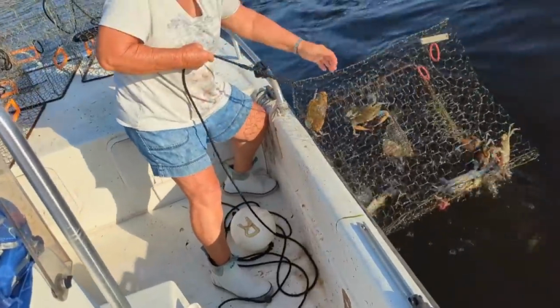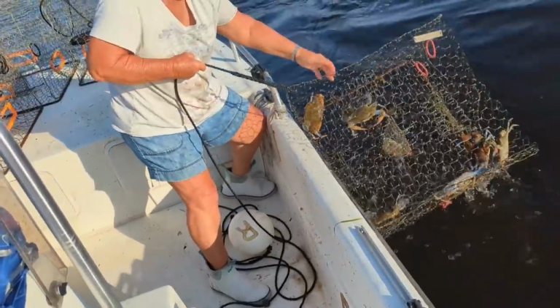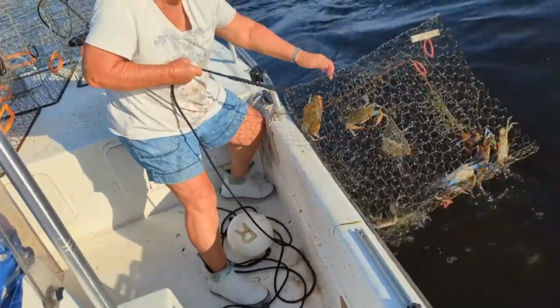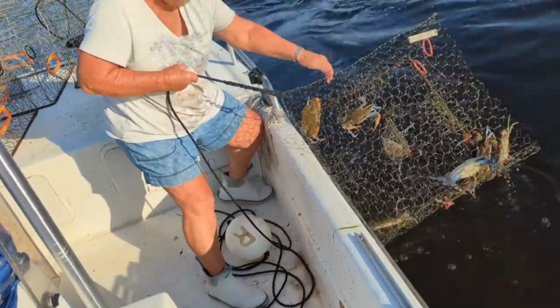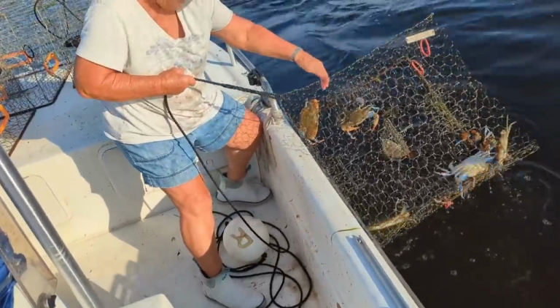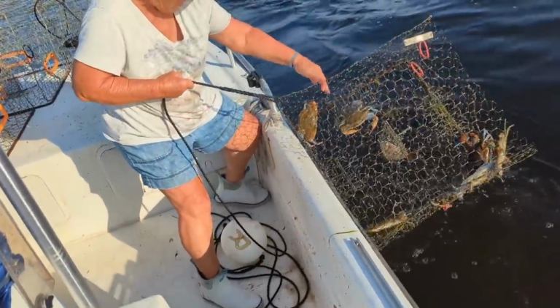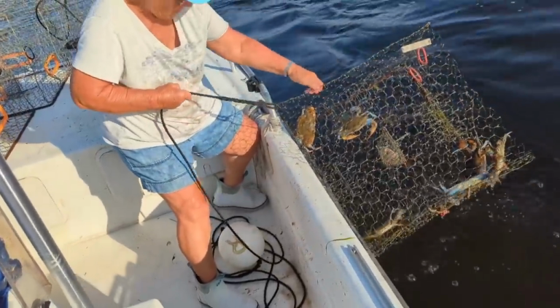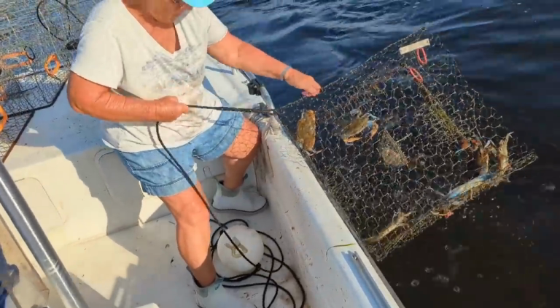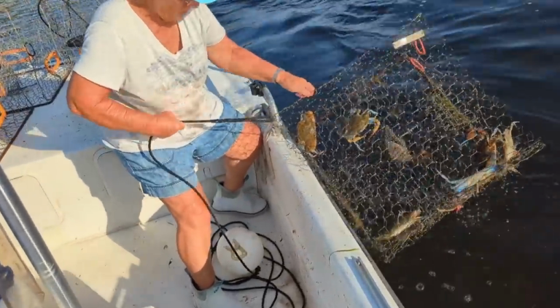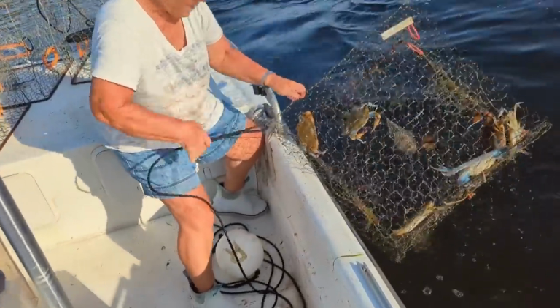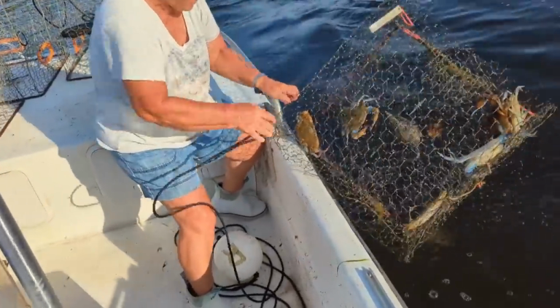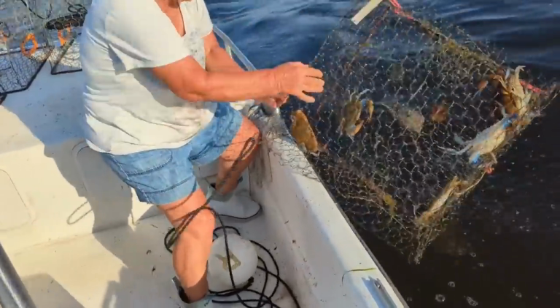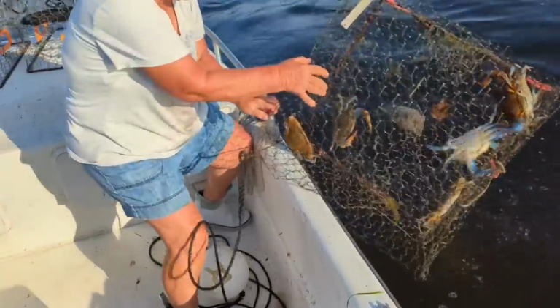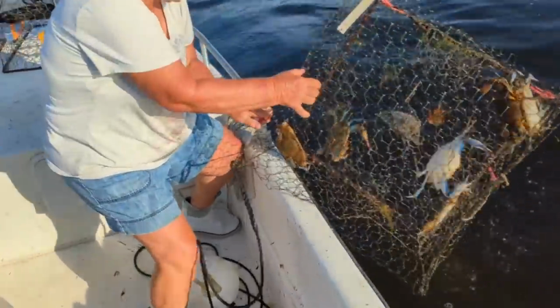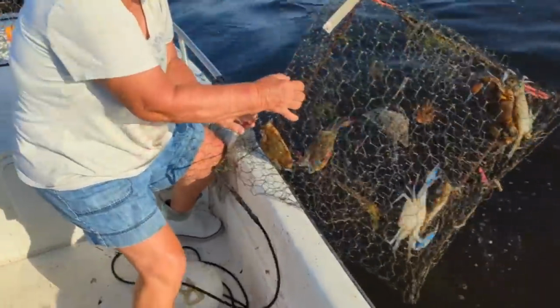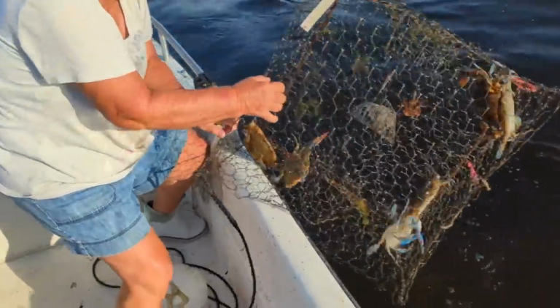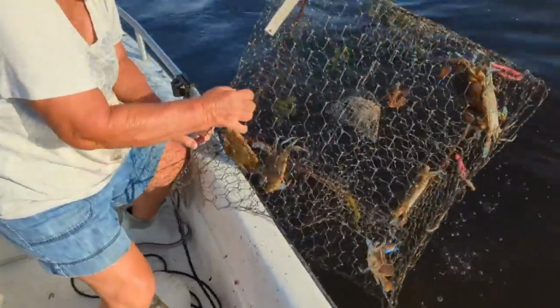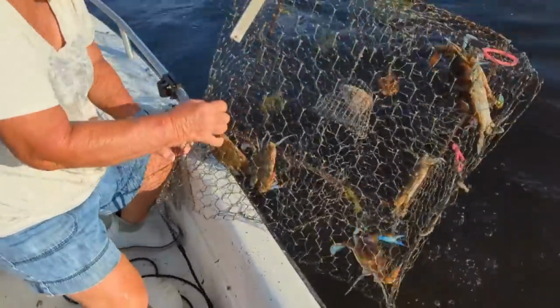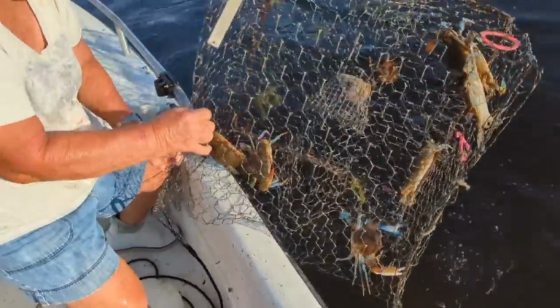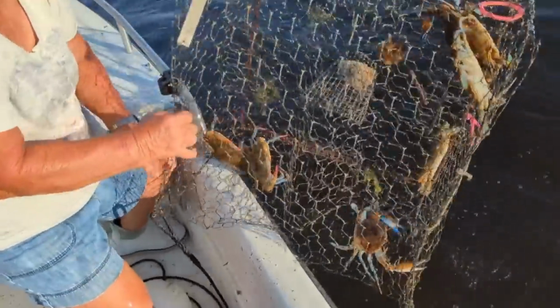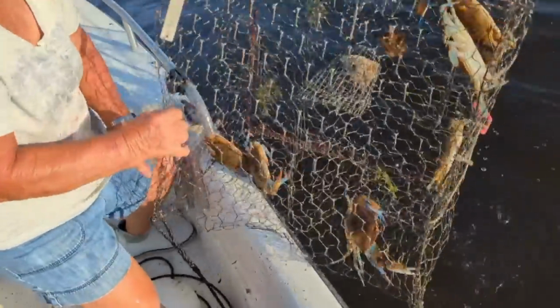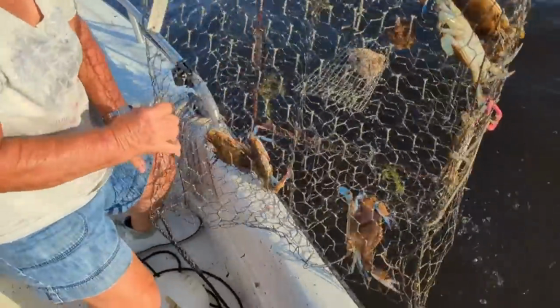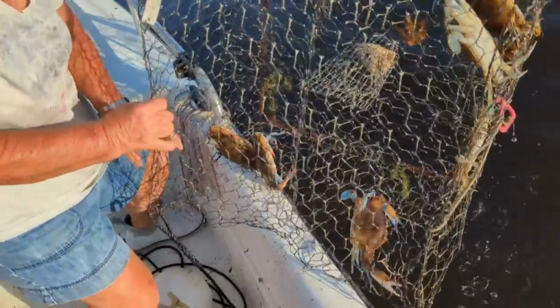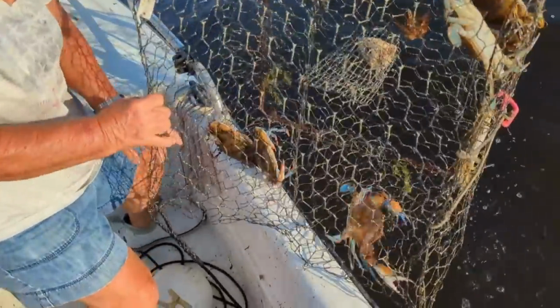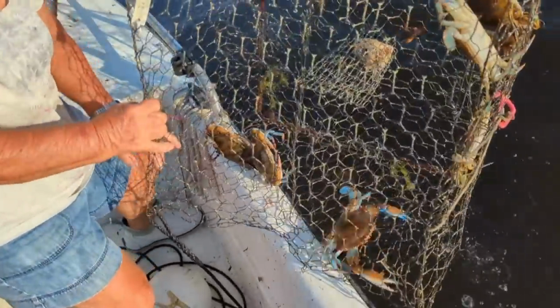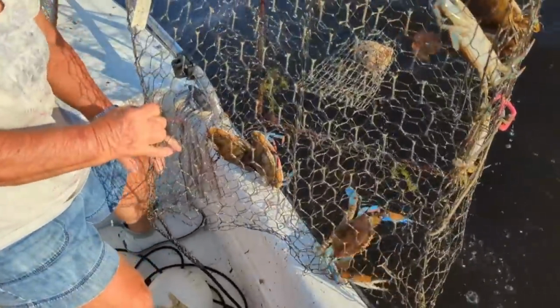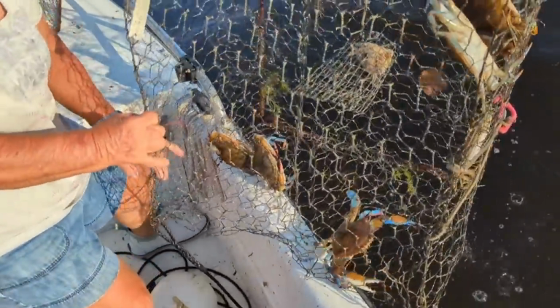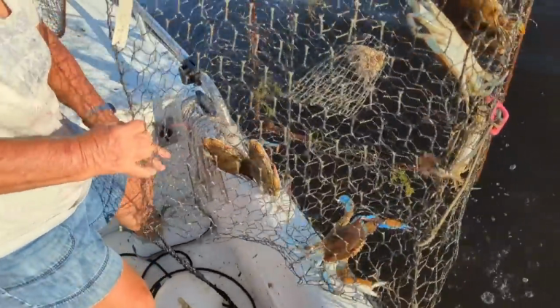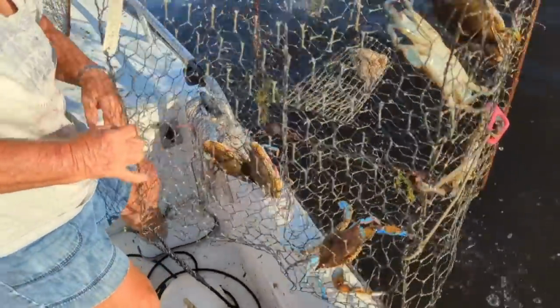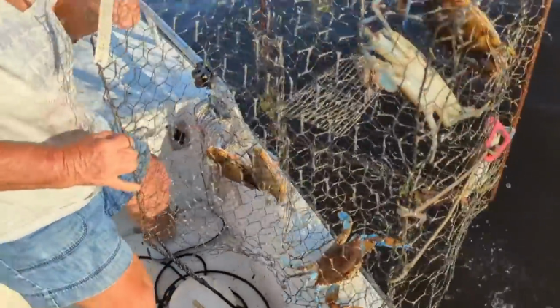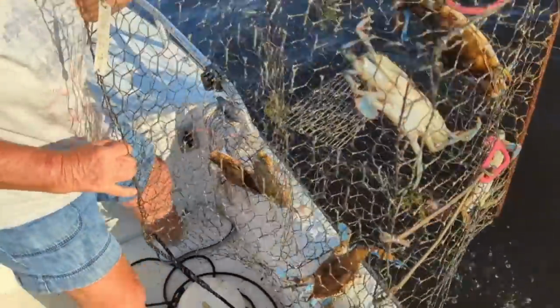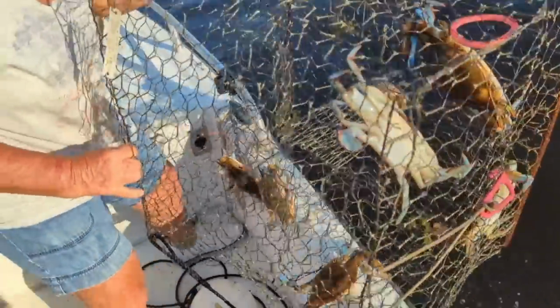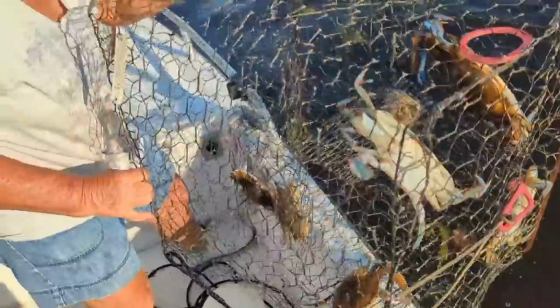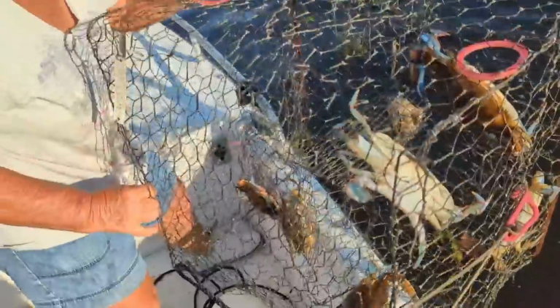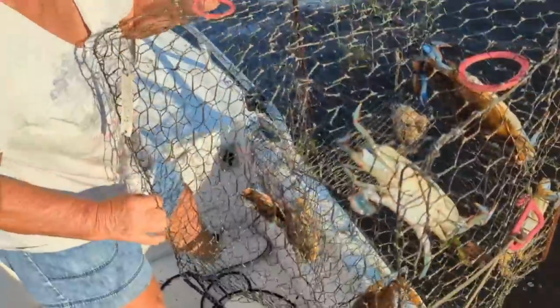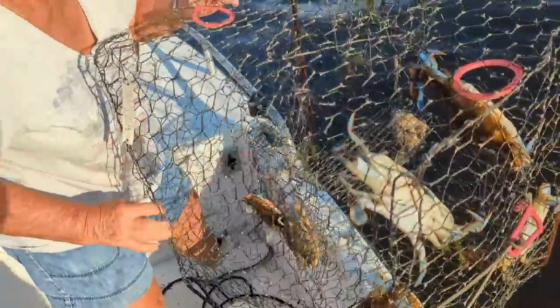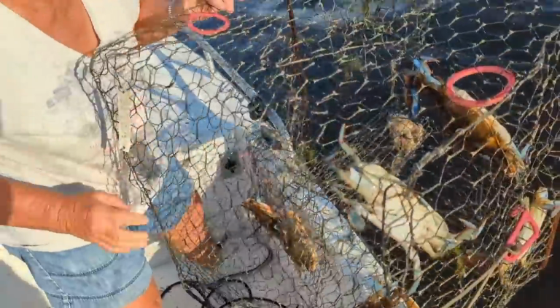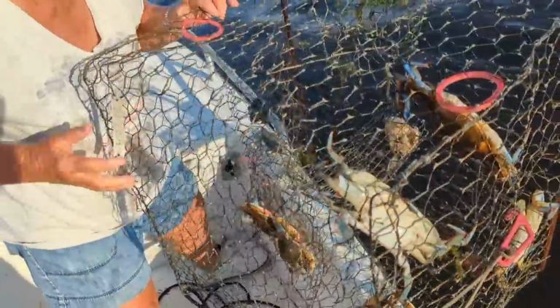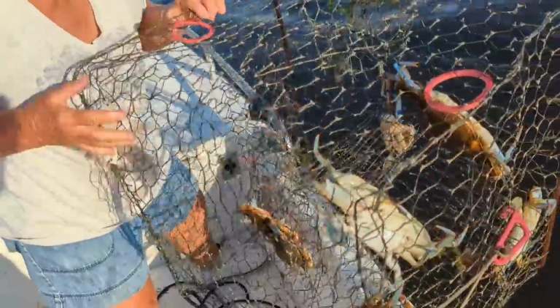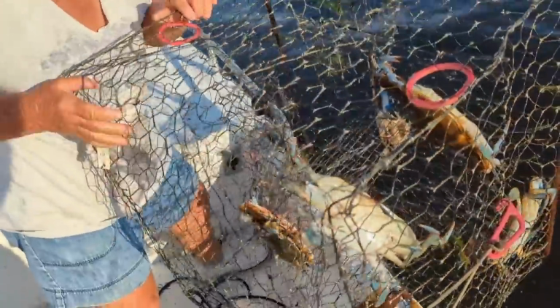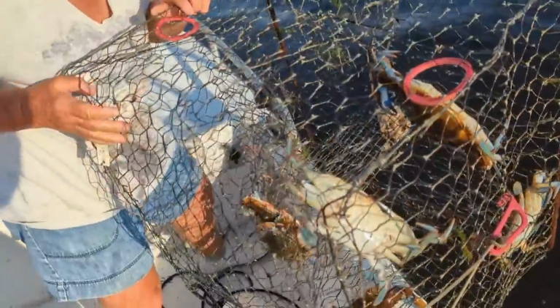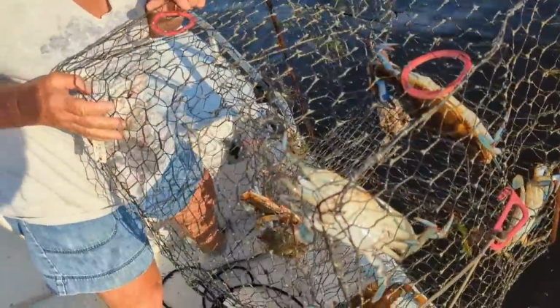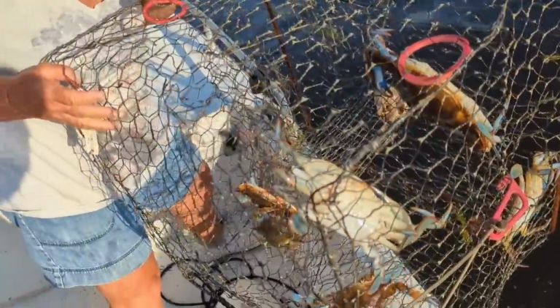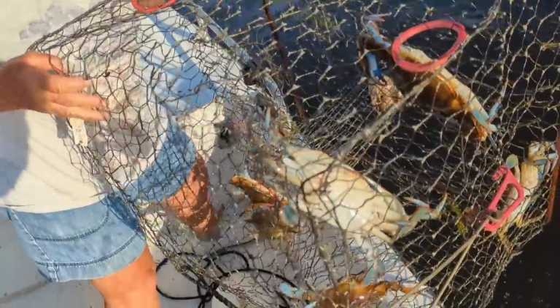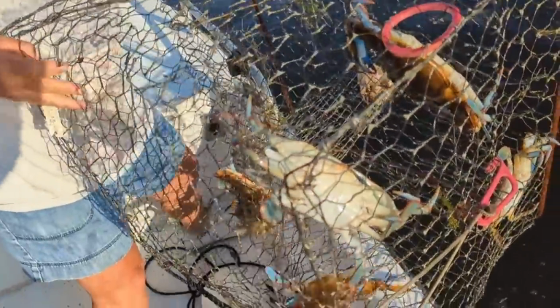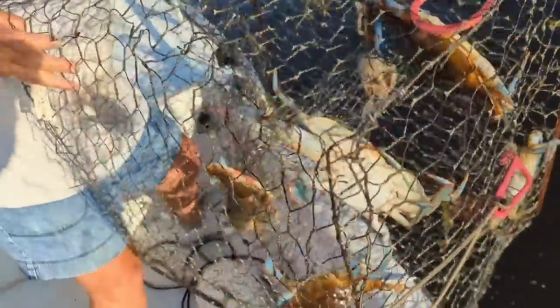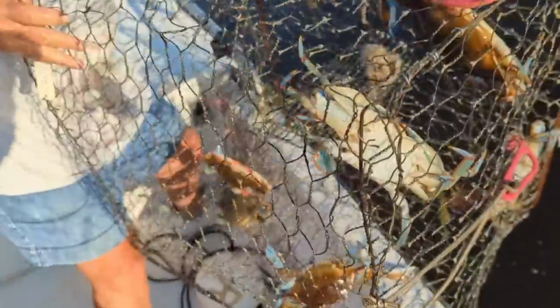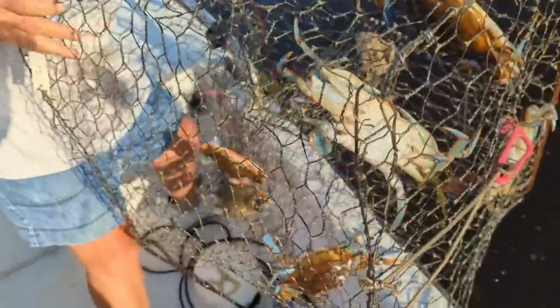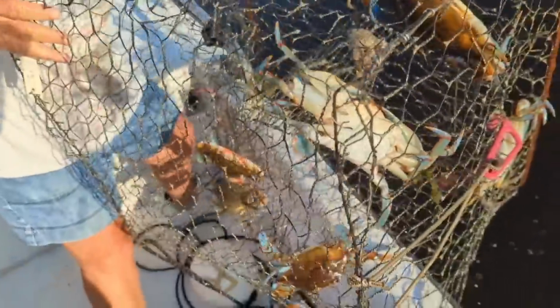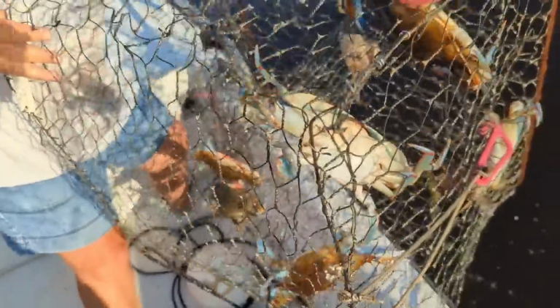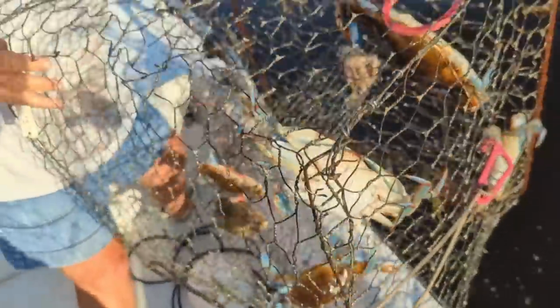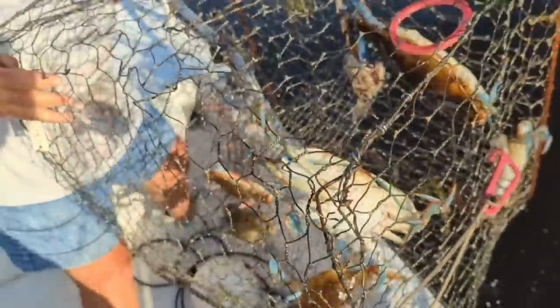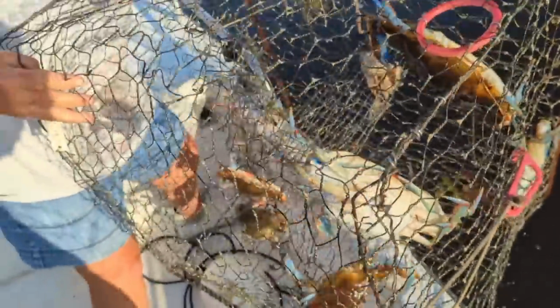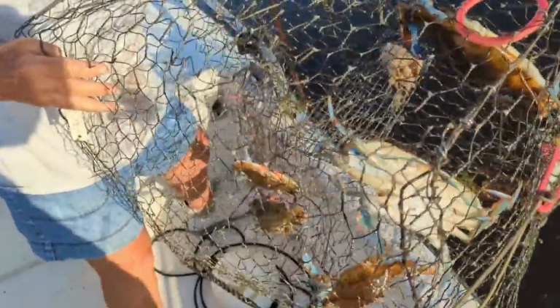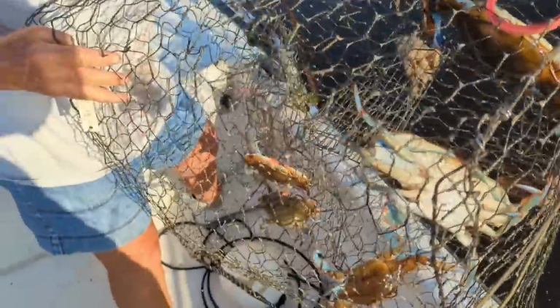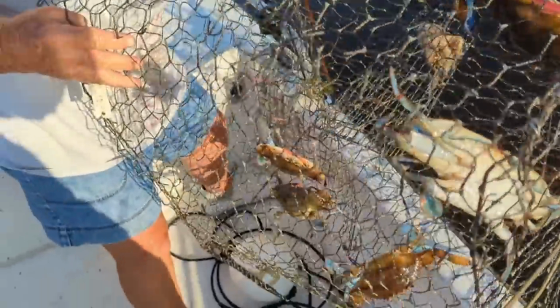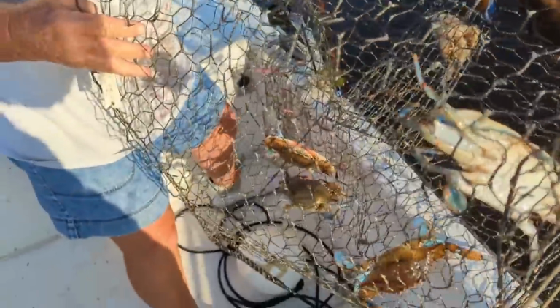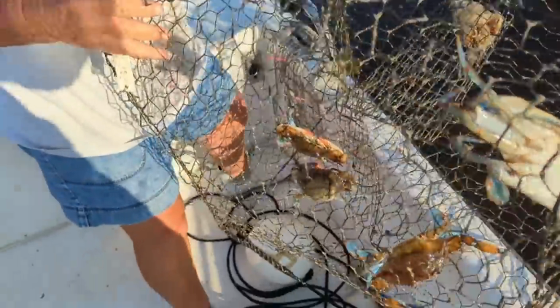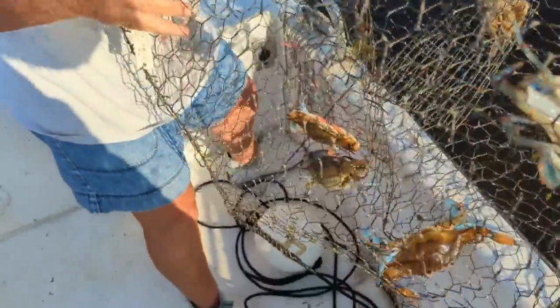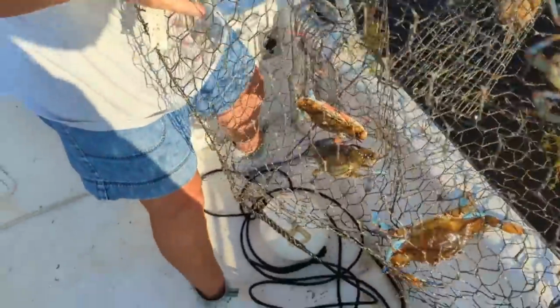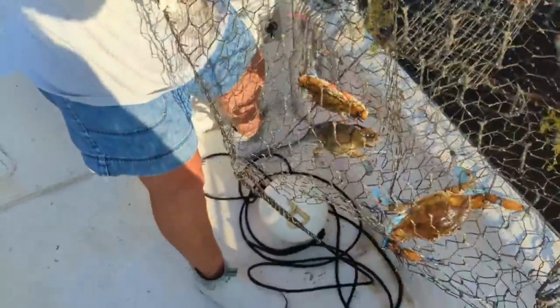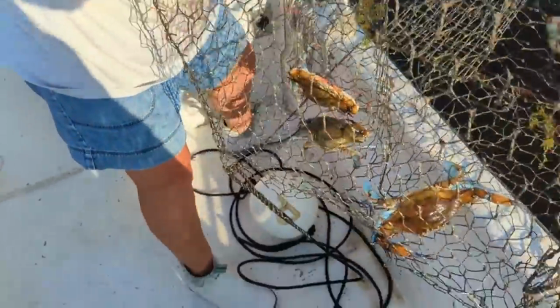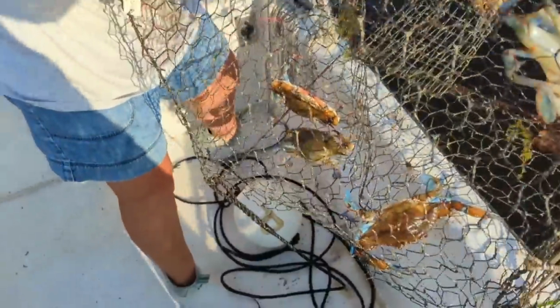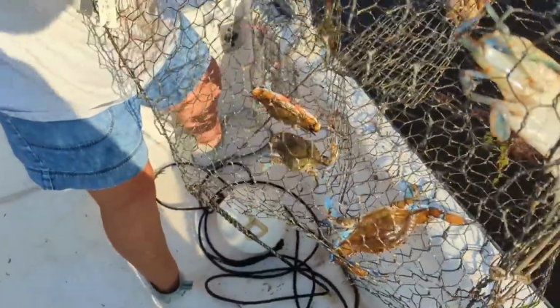Look at this trap. Half a dozen we got in there. That's nice, that's like the old days.